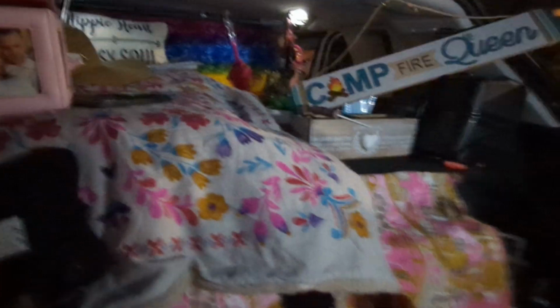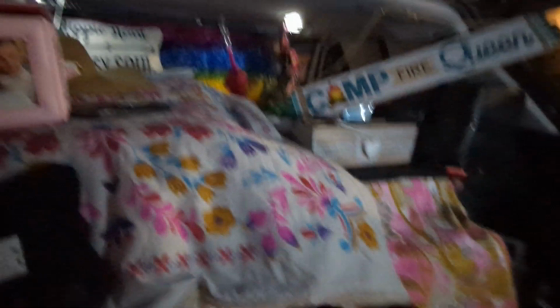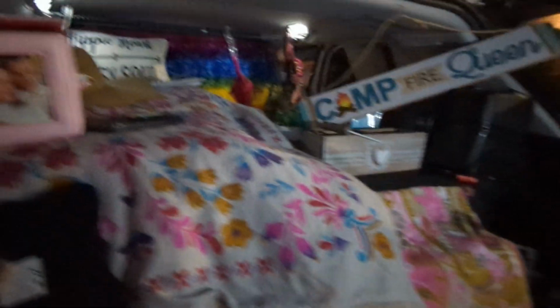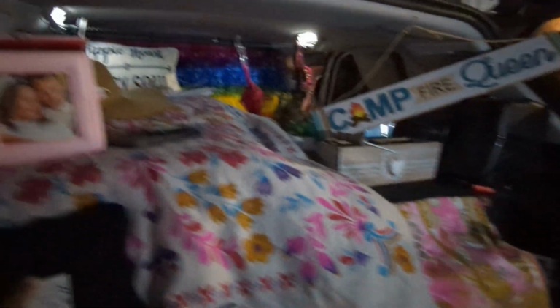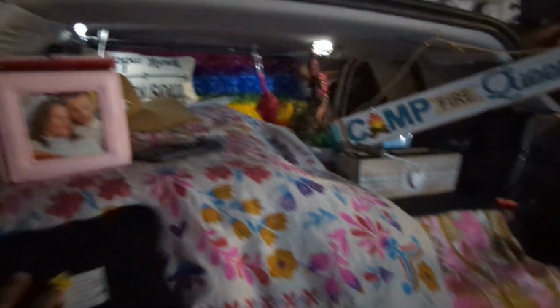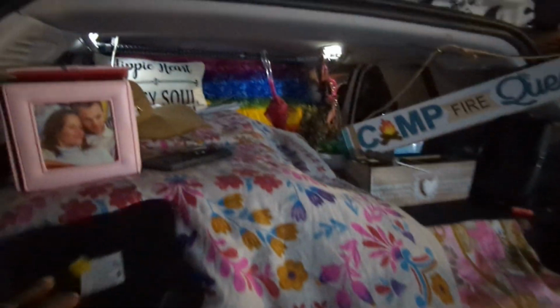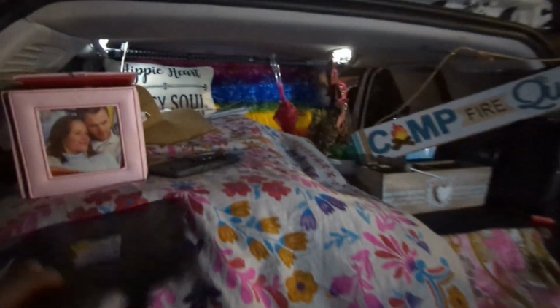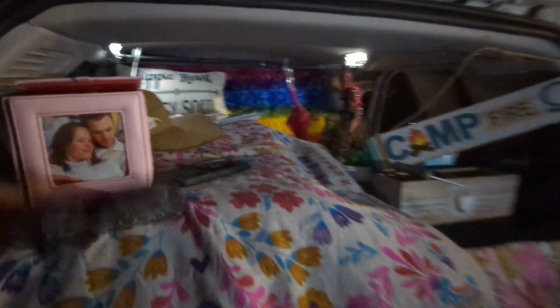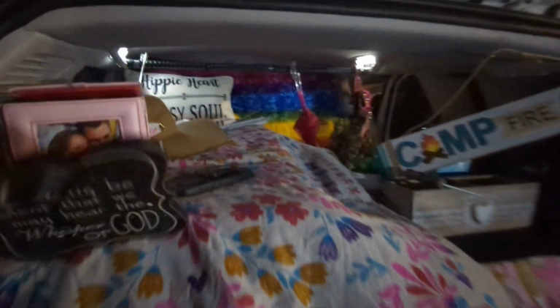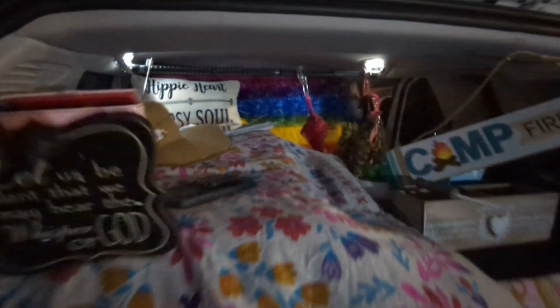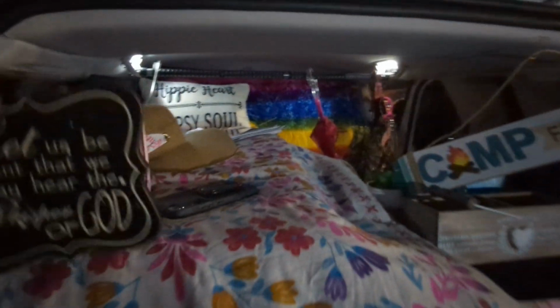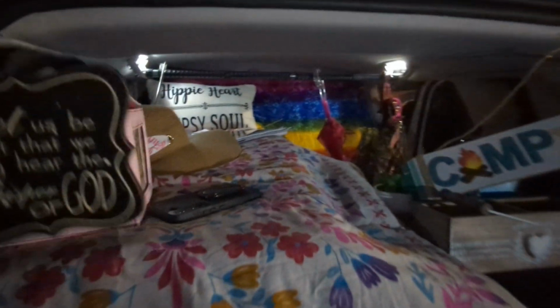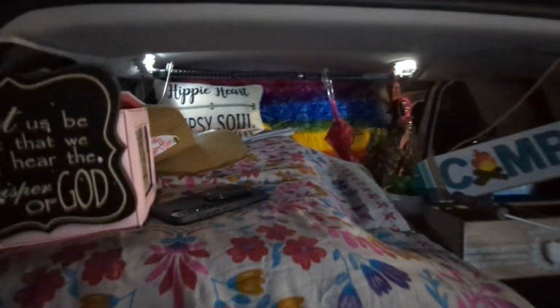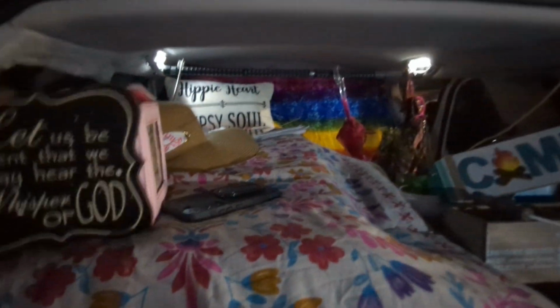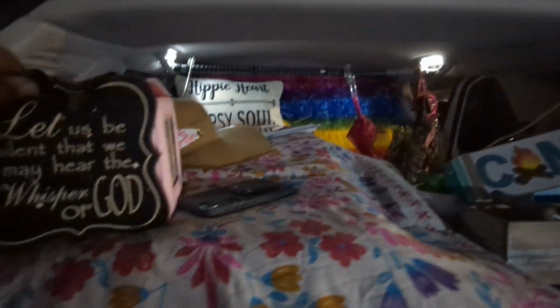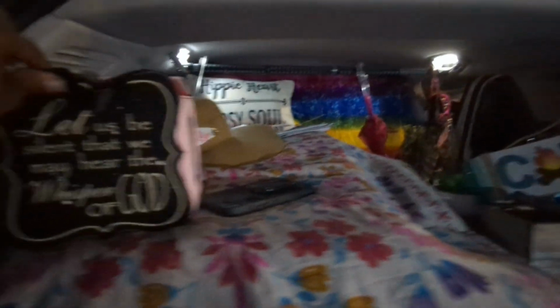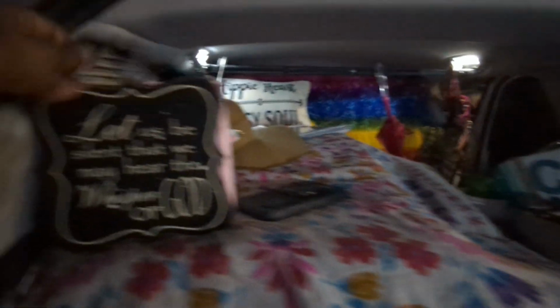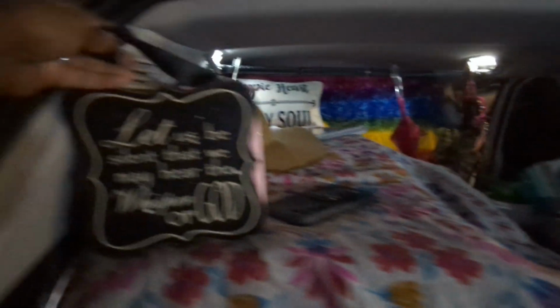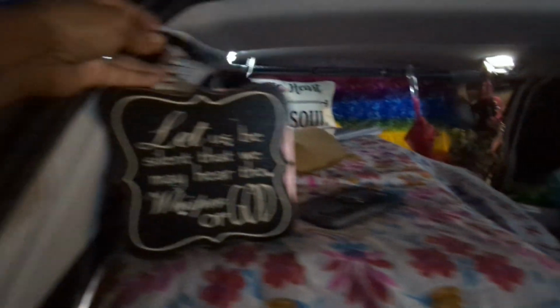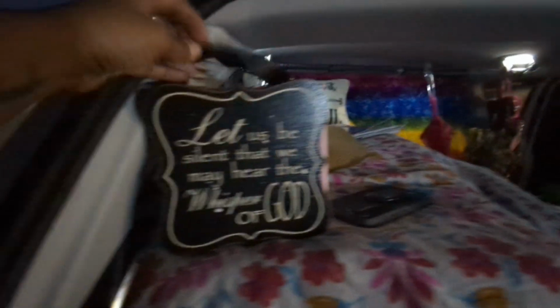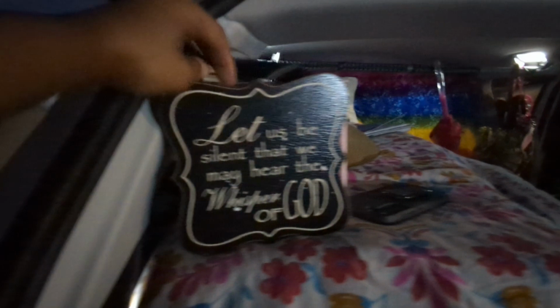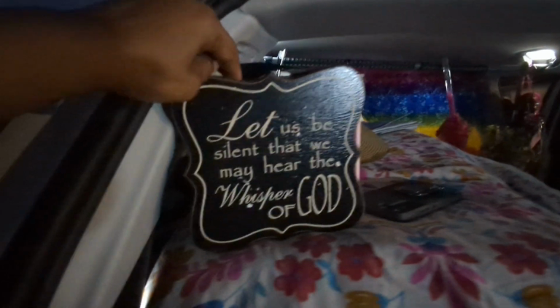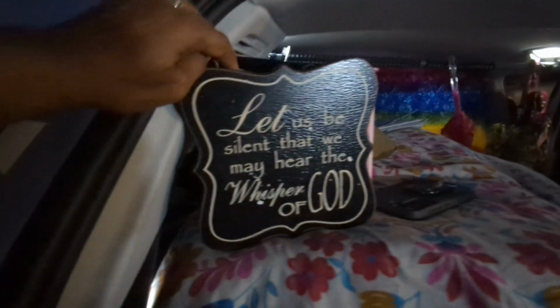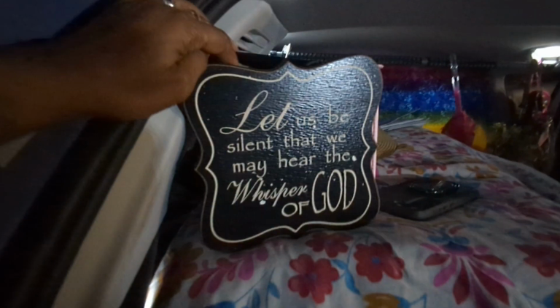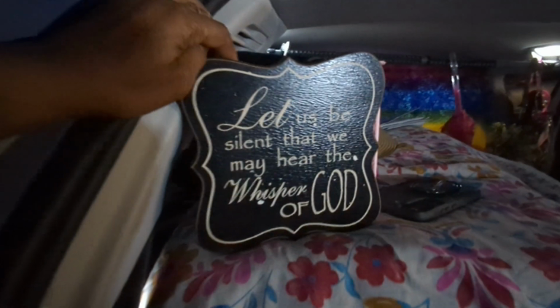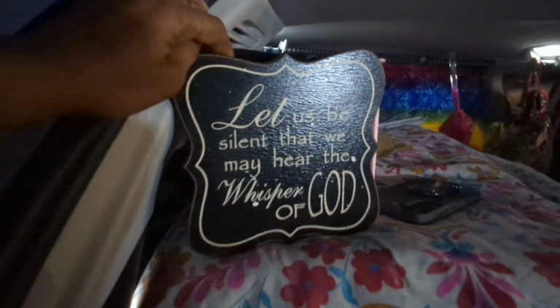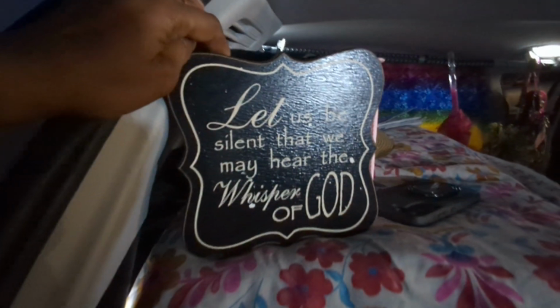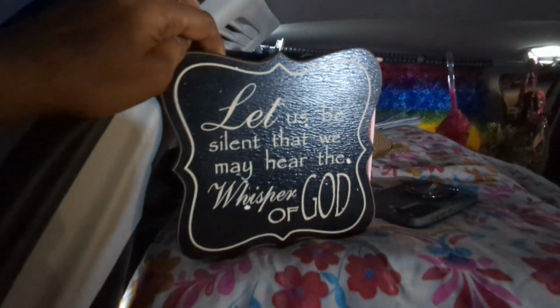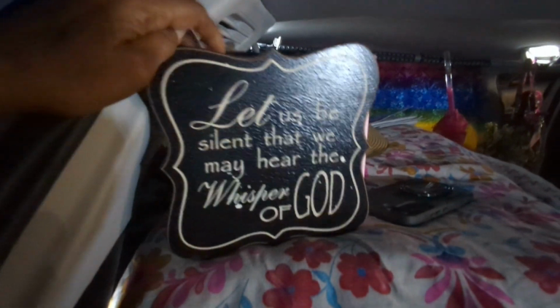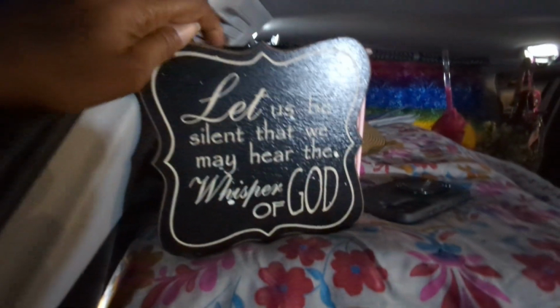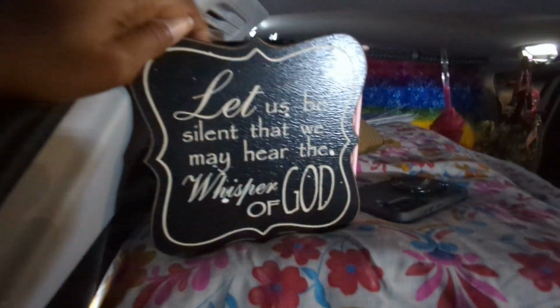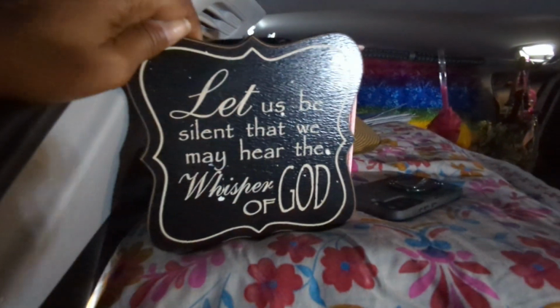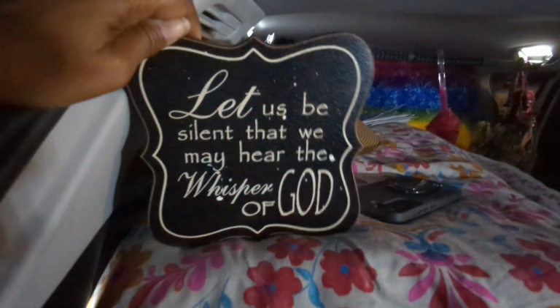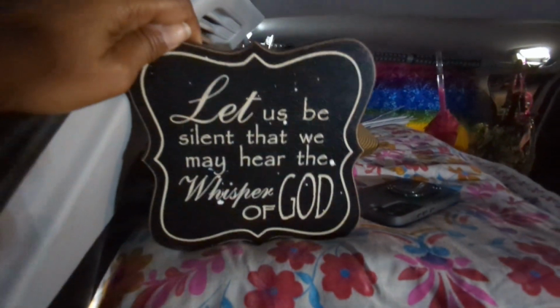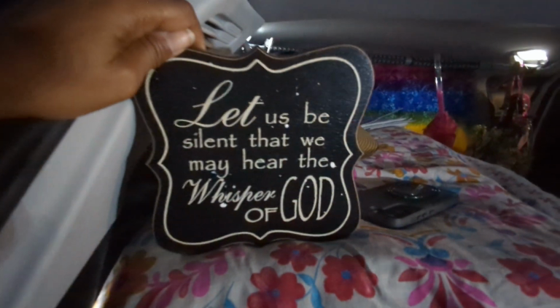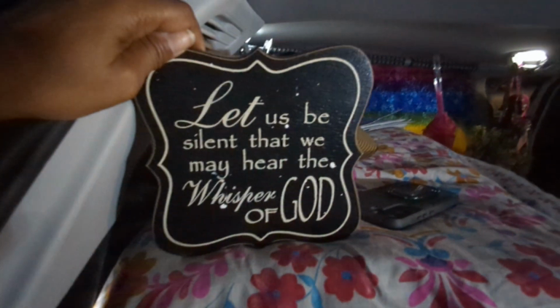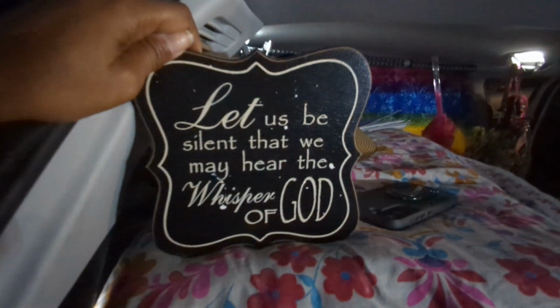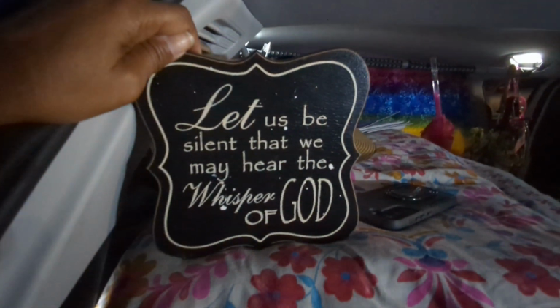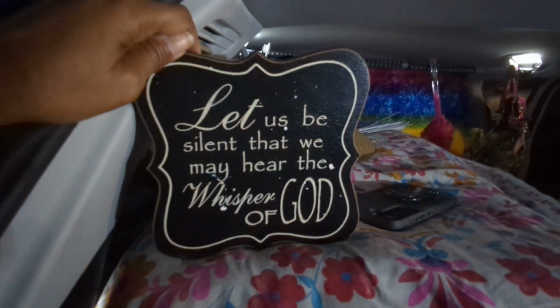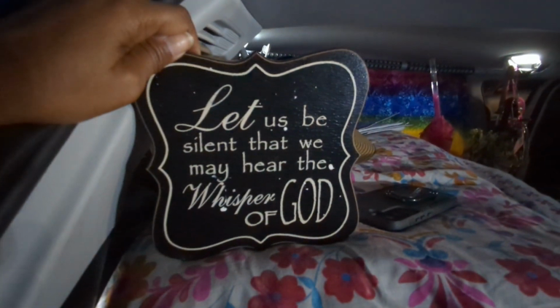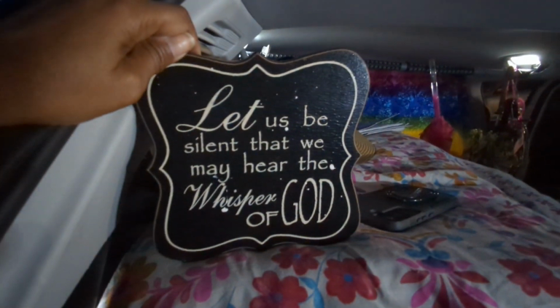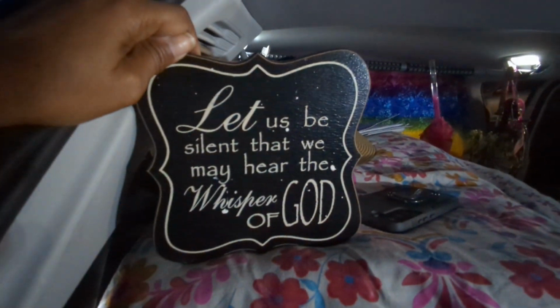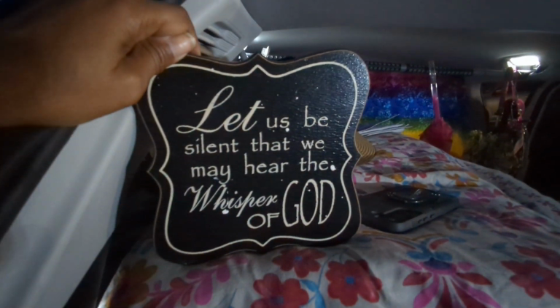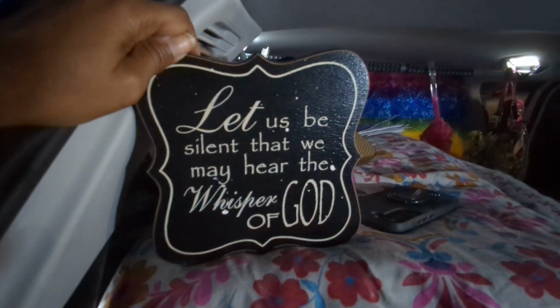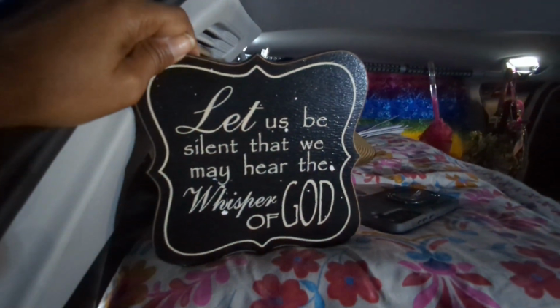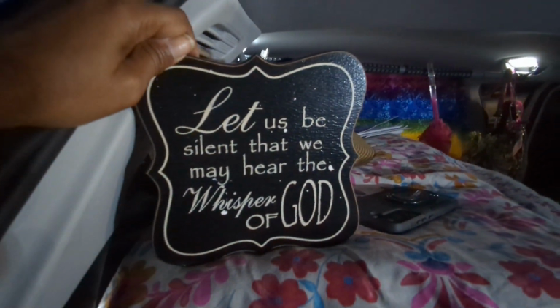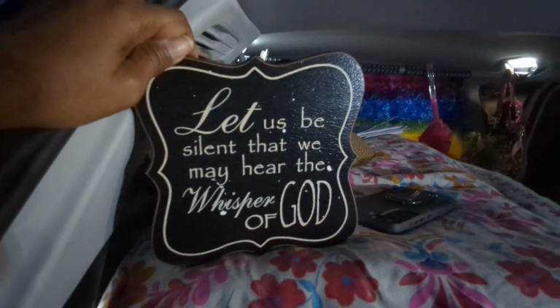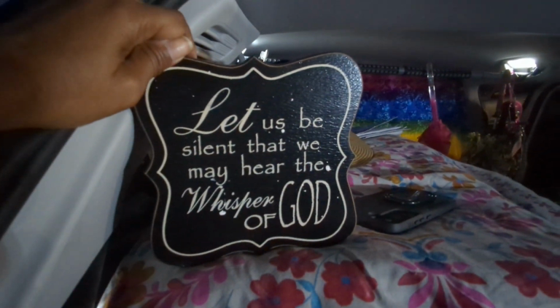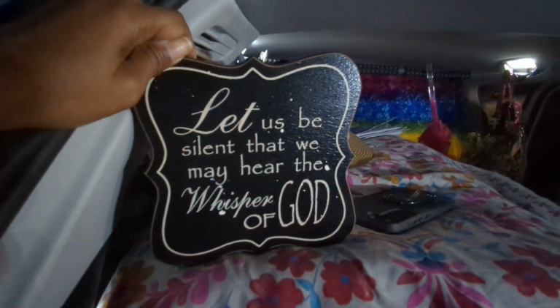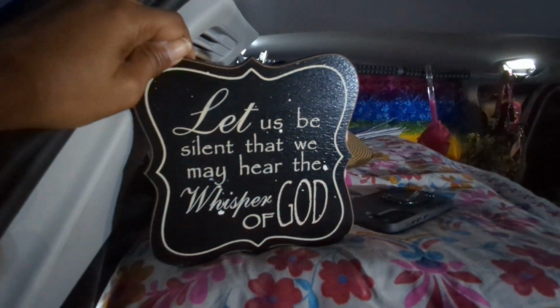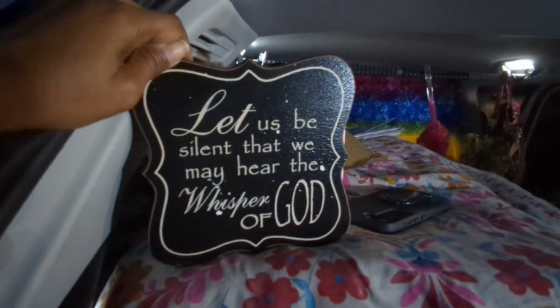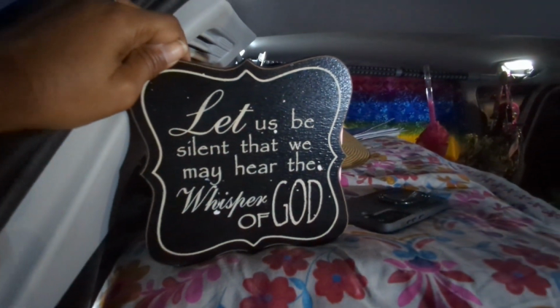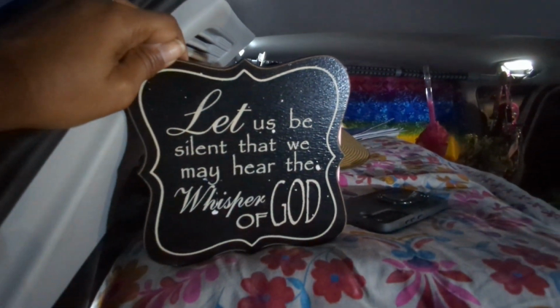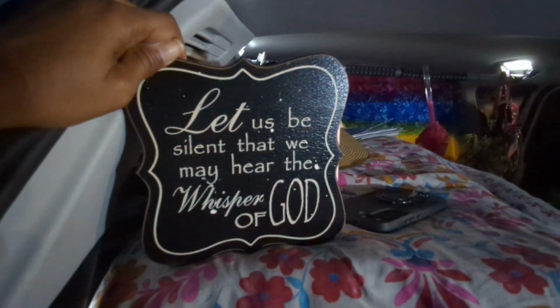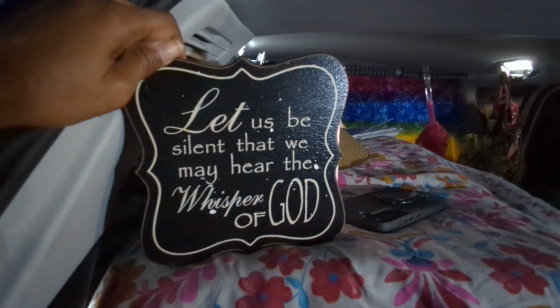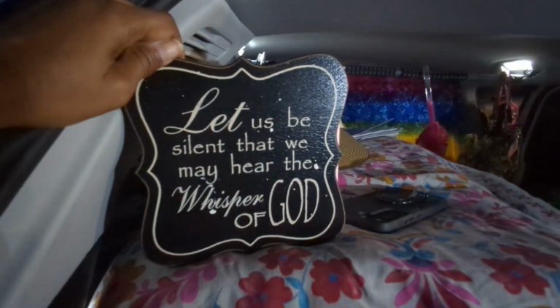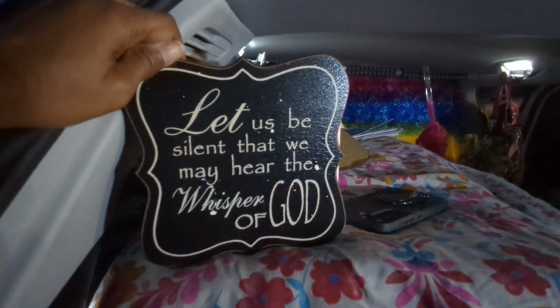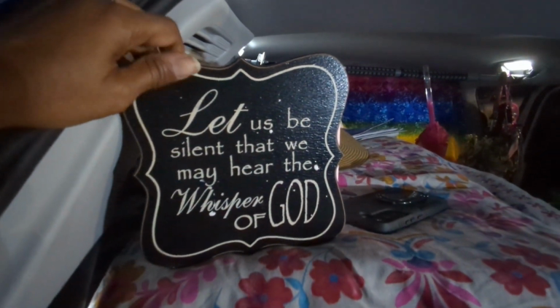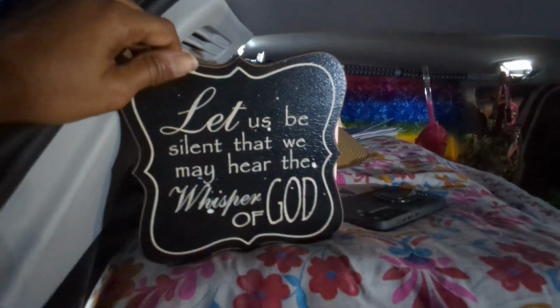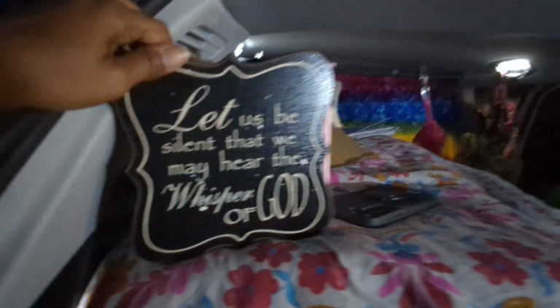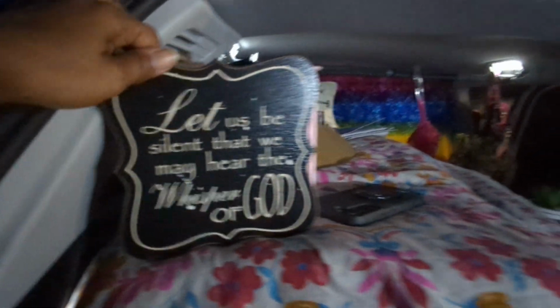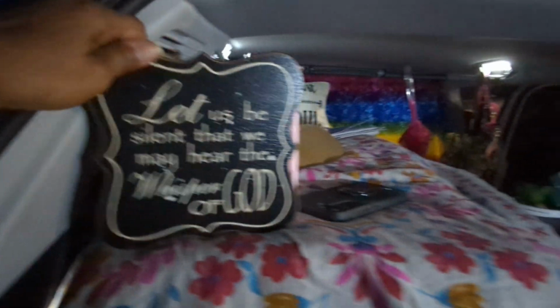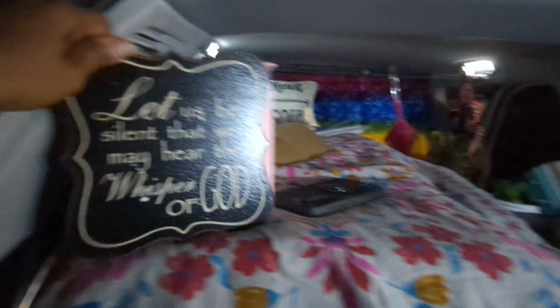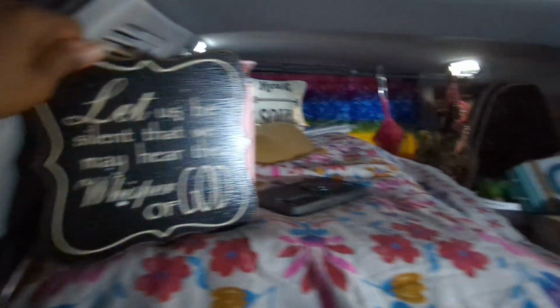This is the bed. I found this at Goodwill. Isn't that just adorable? It says, 'Let us be silent that we may hear the whisper of God.'